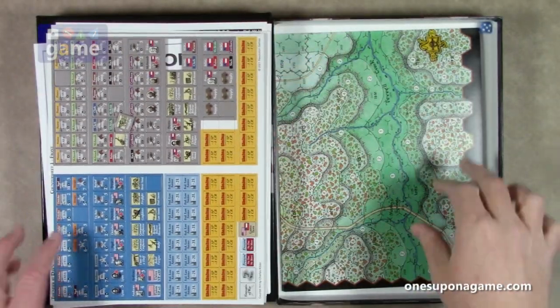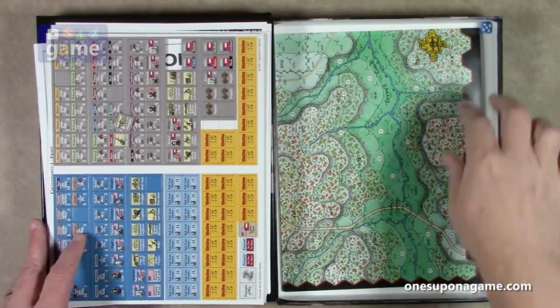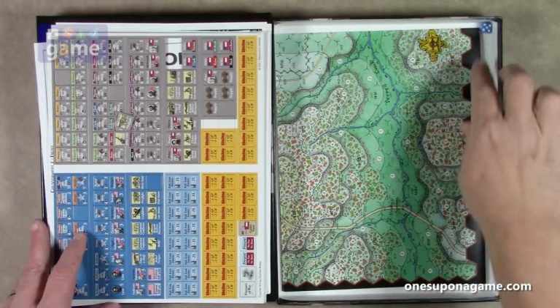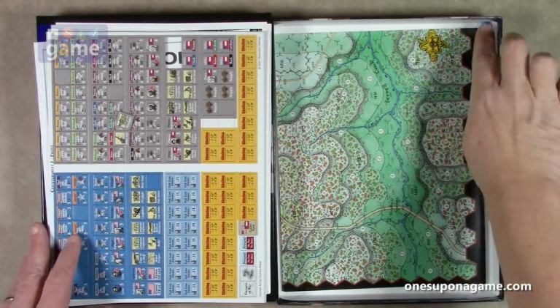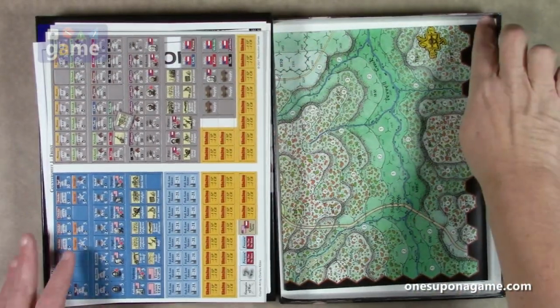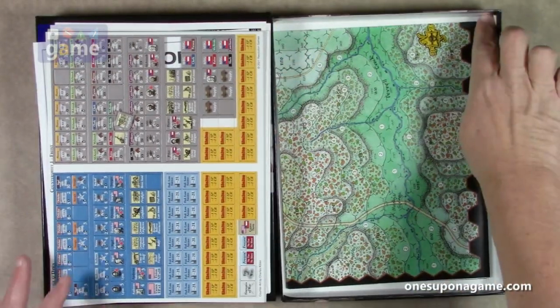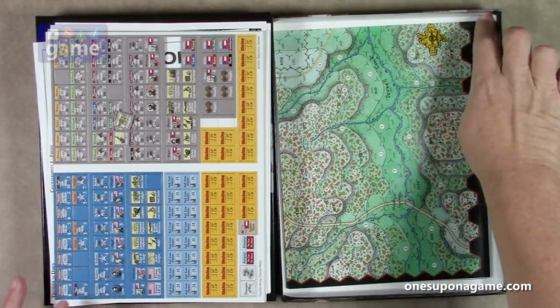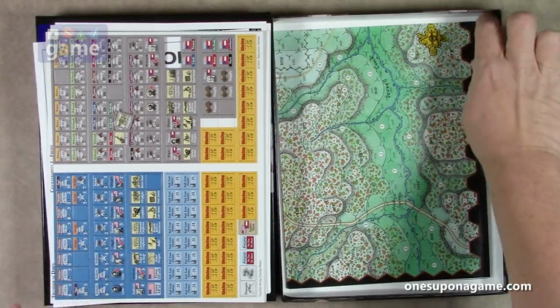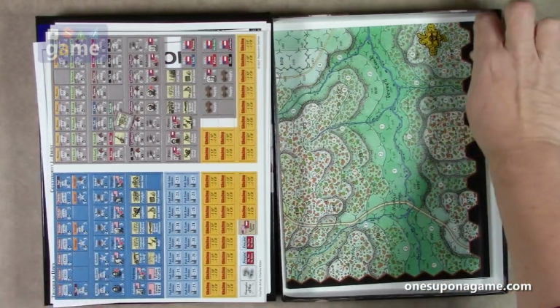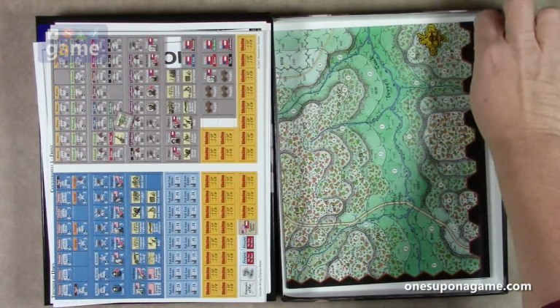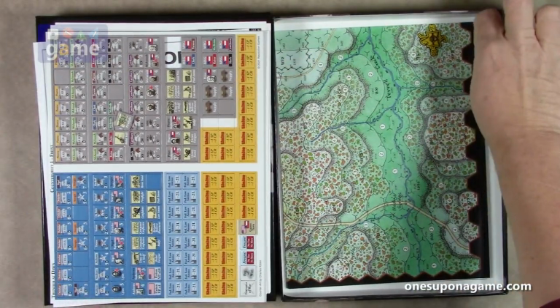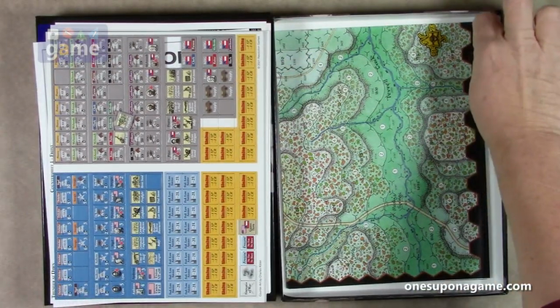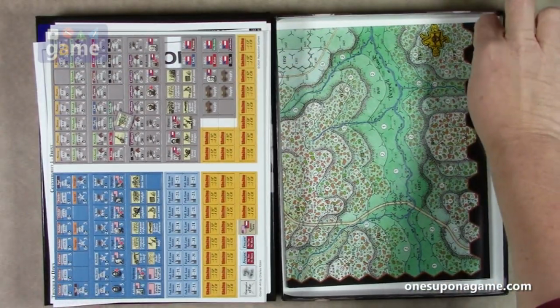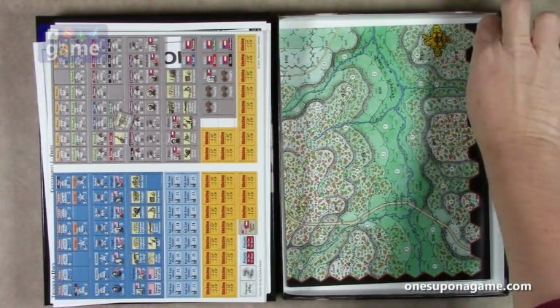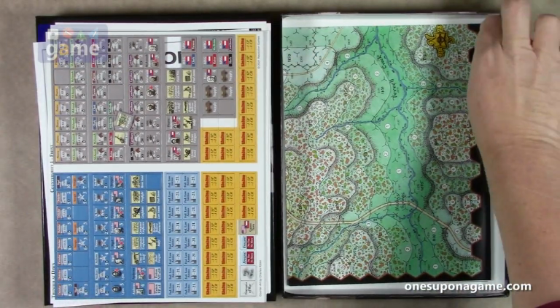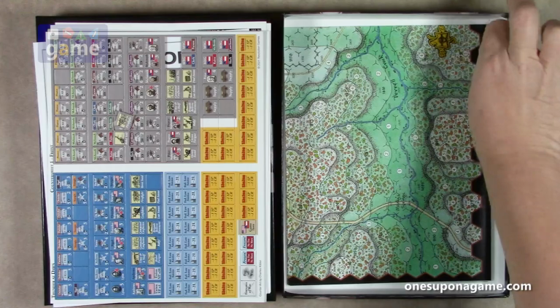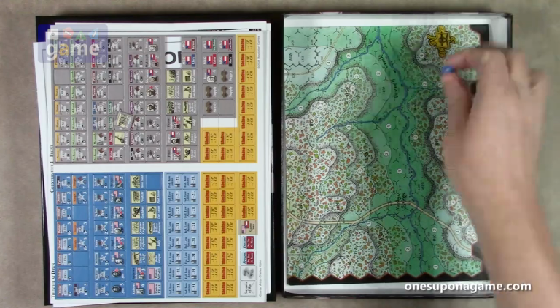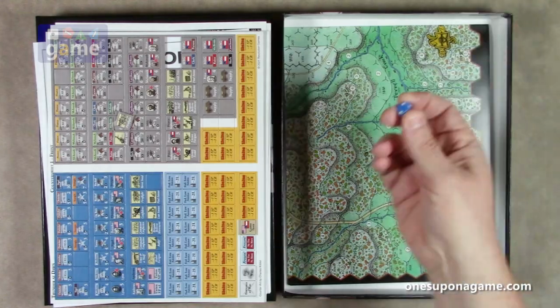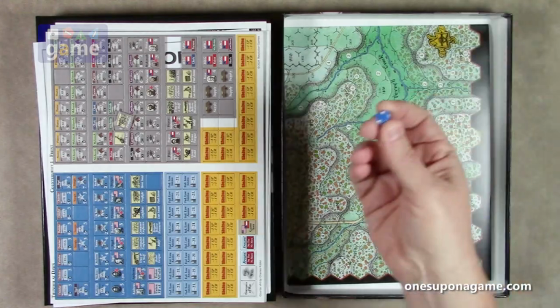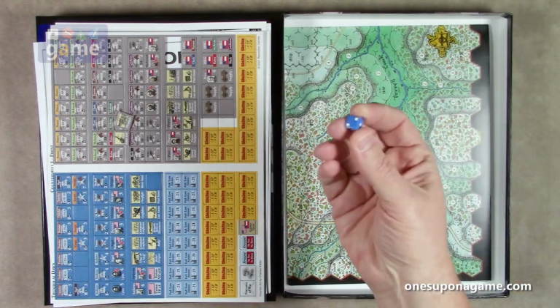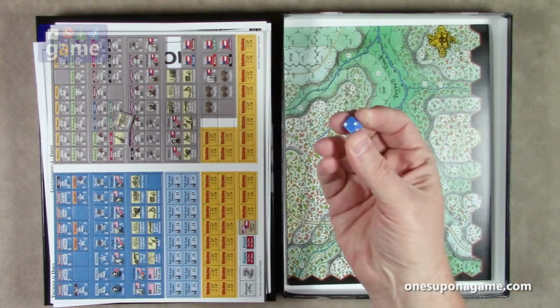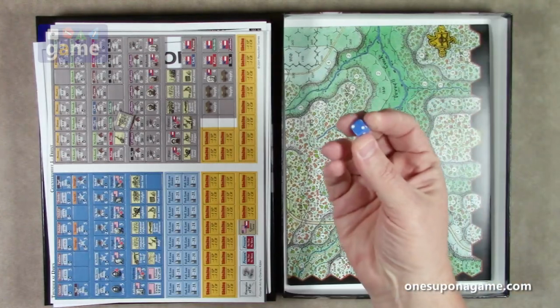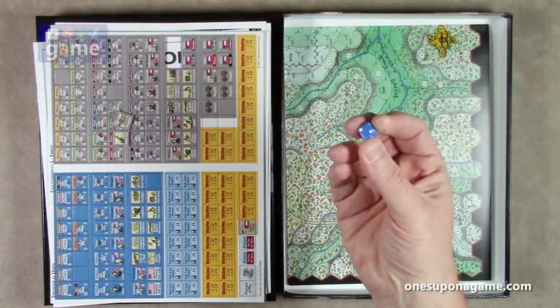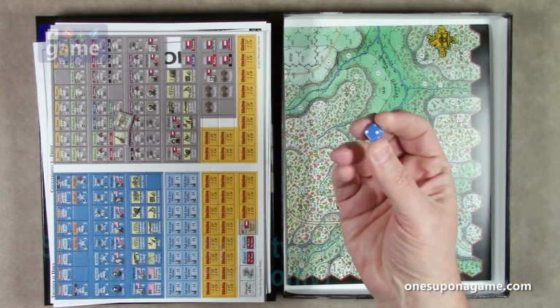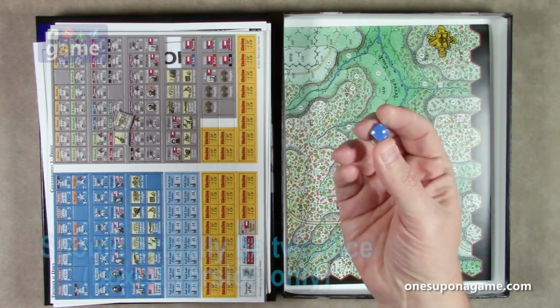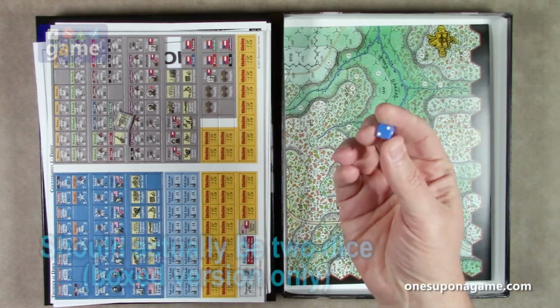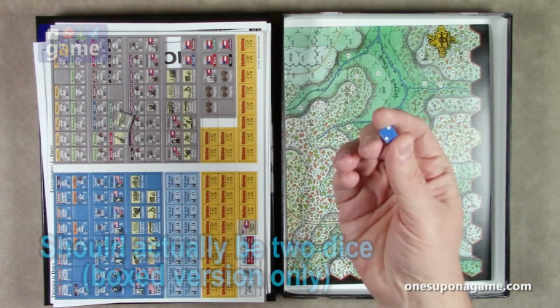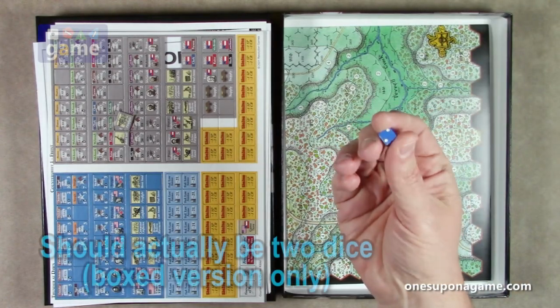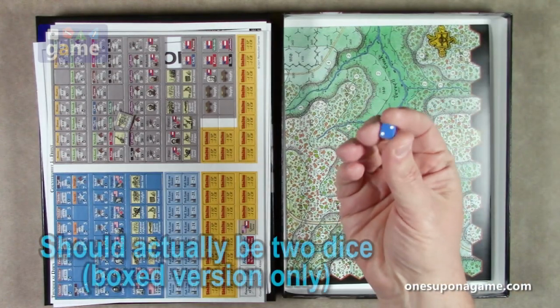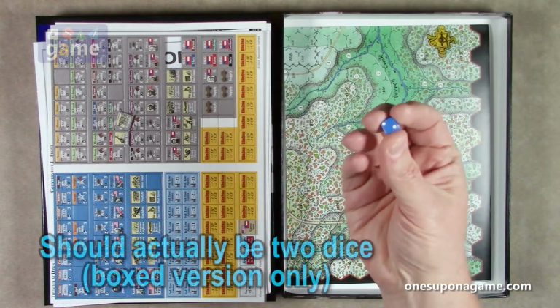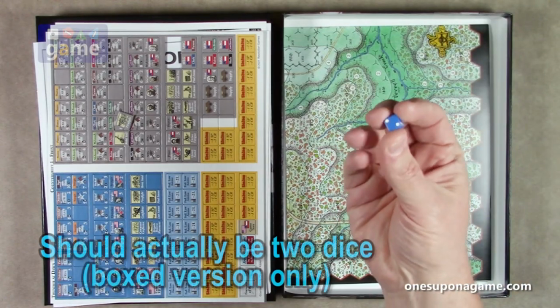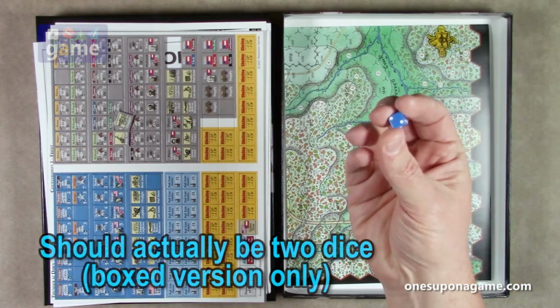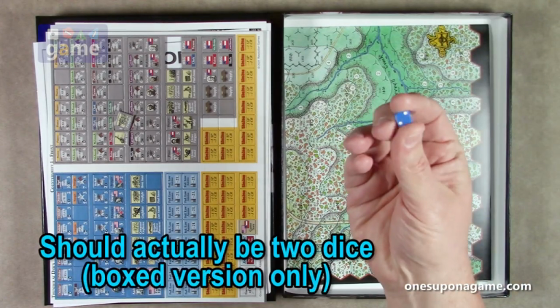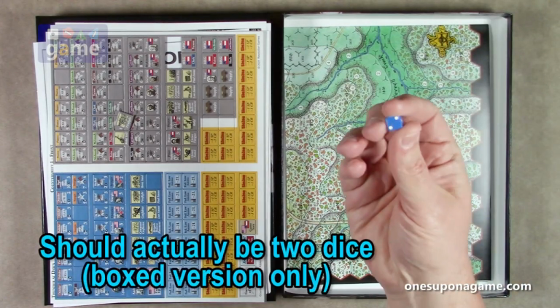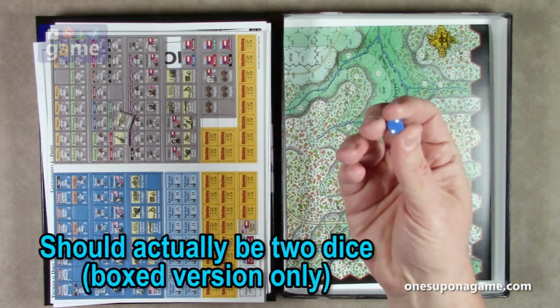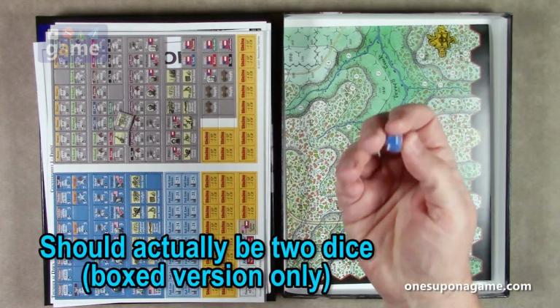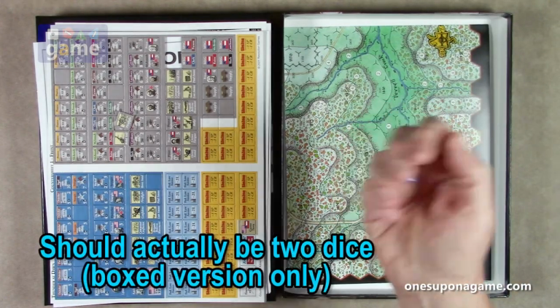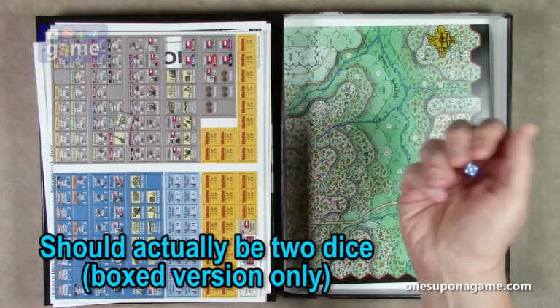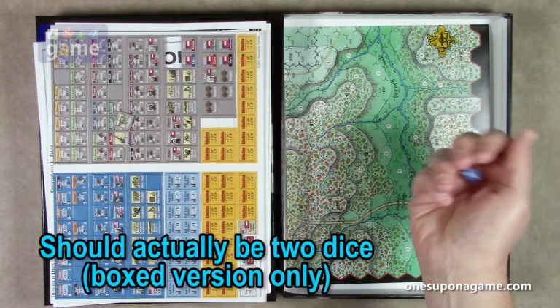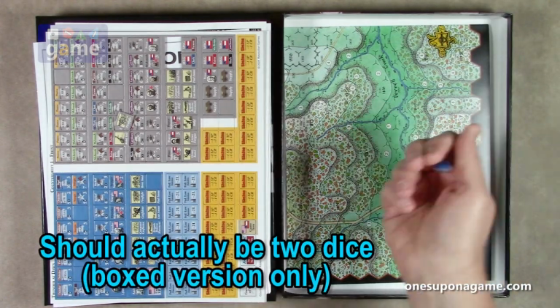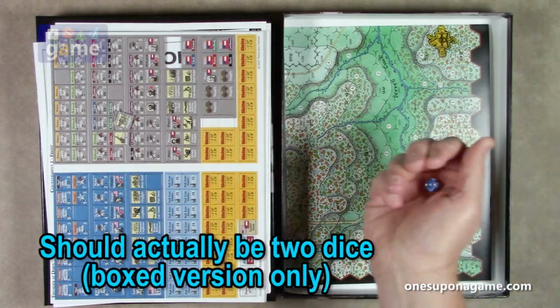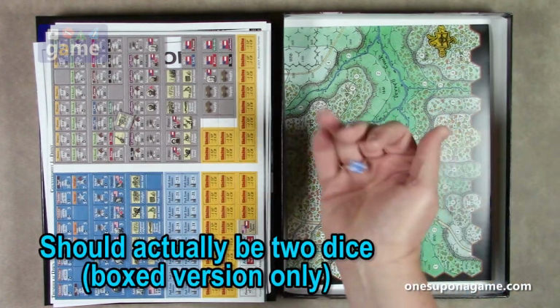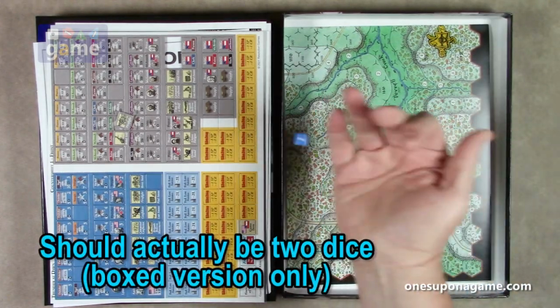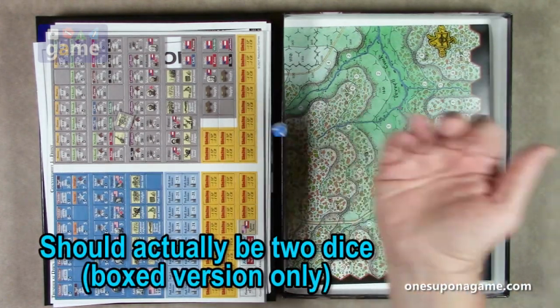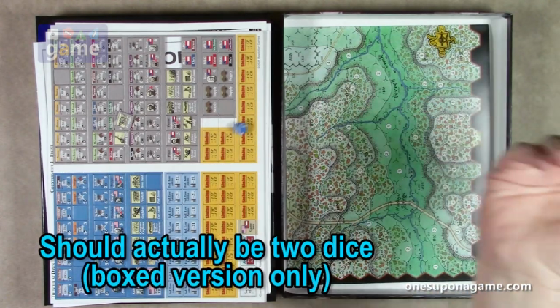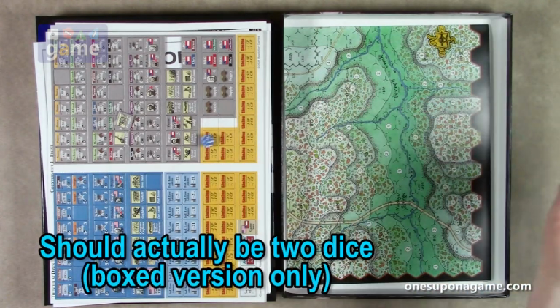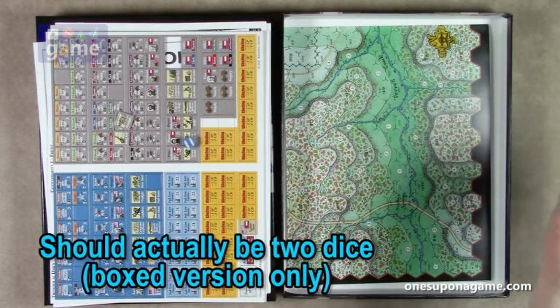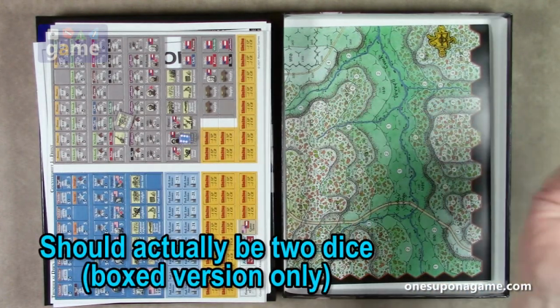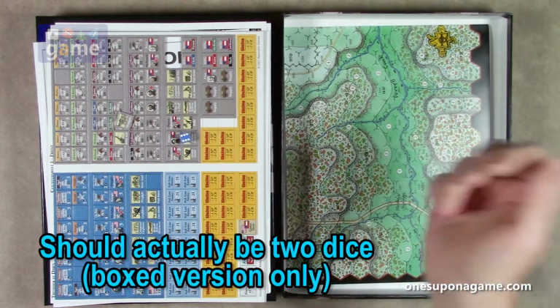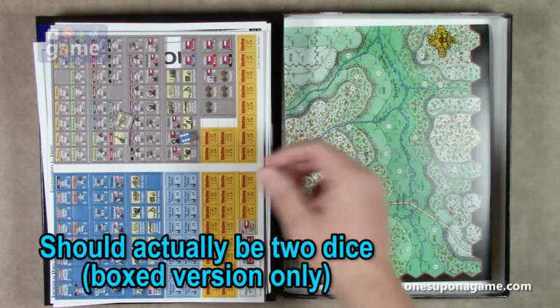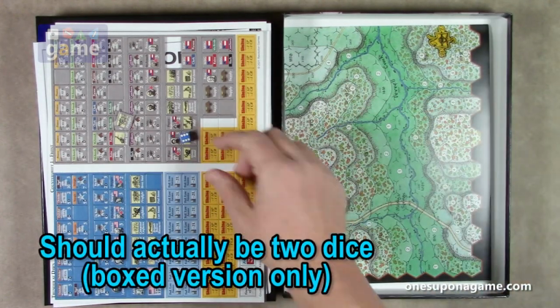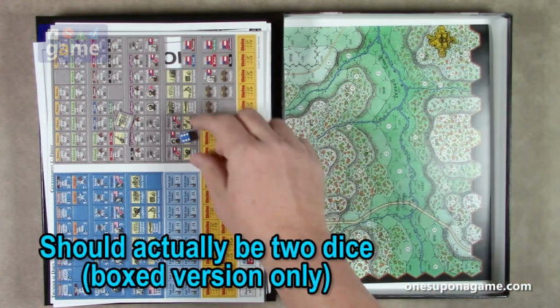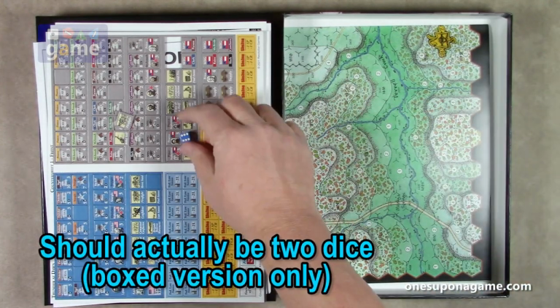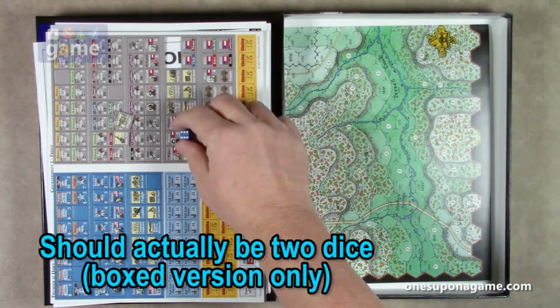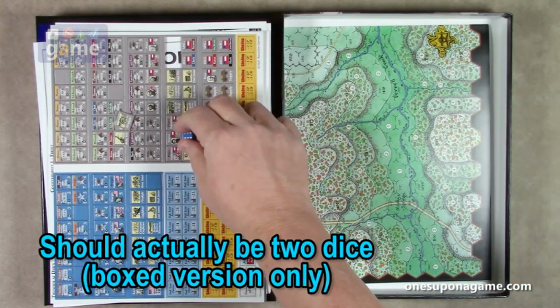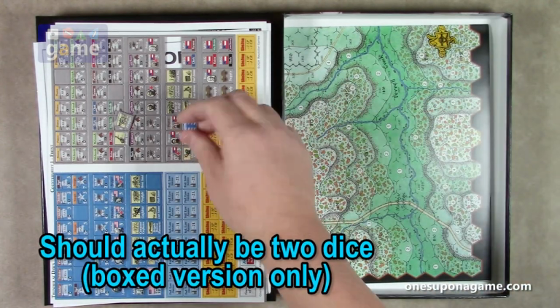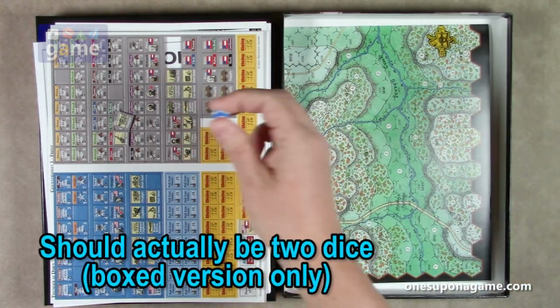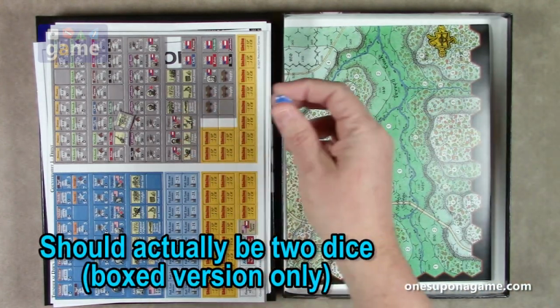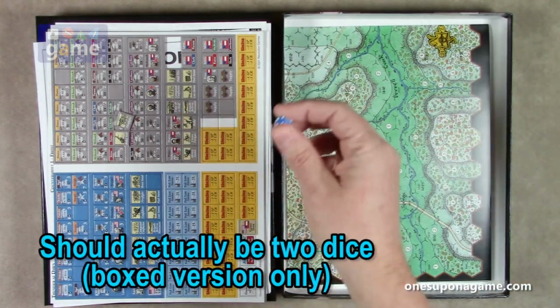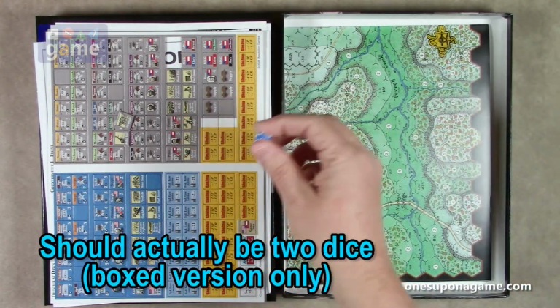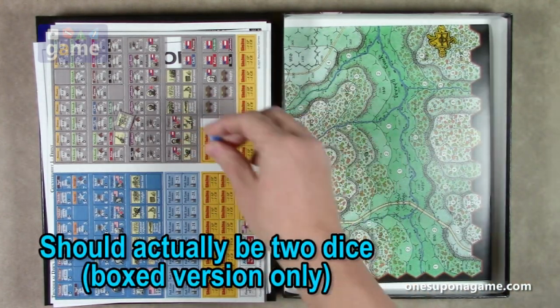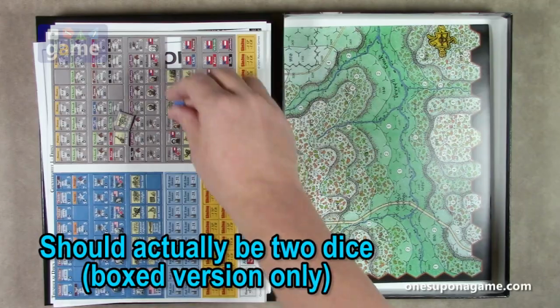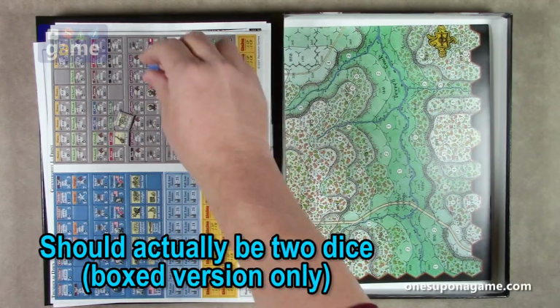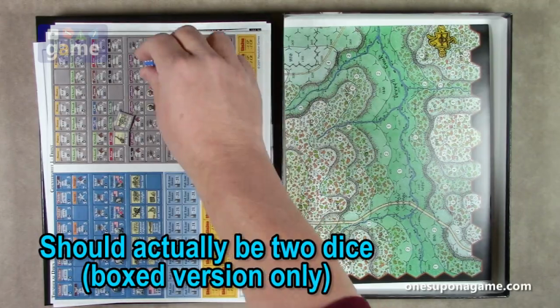And then you get a little tiny die, which you'll probably want to replace with something bigger, but there you go.